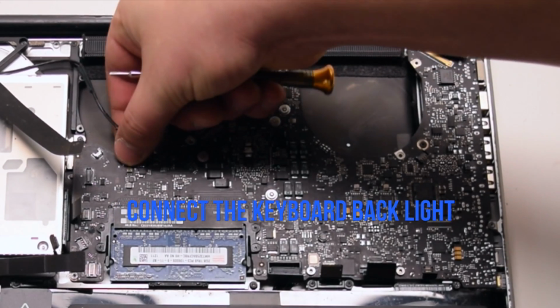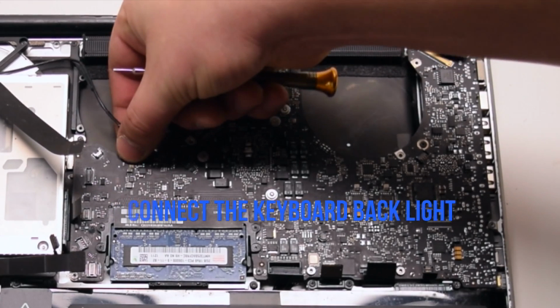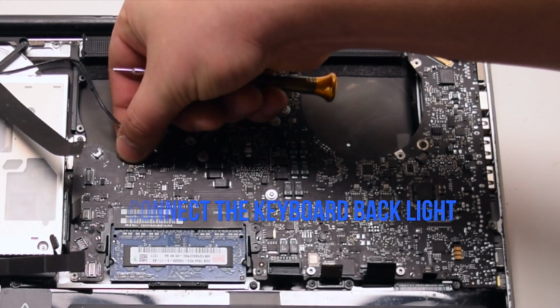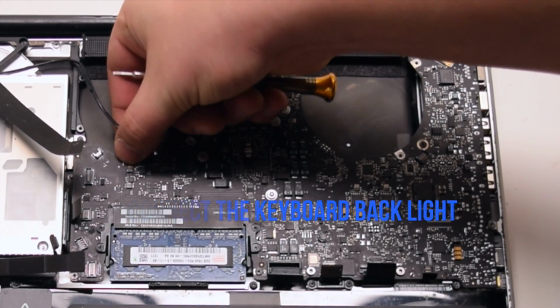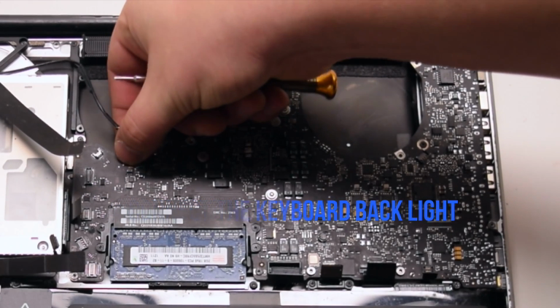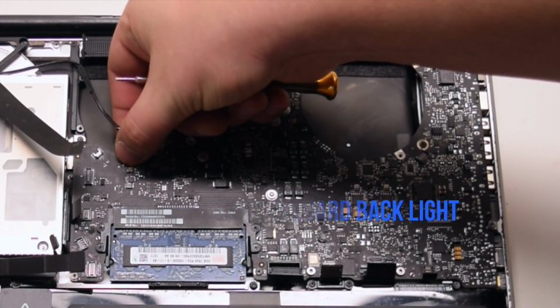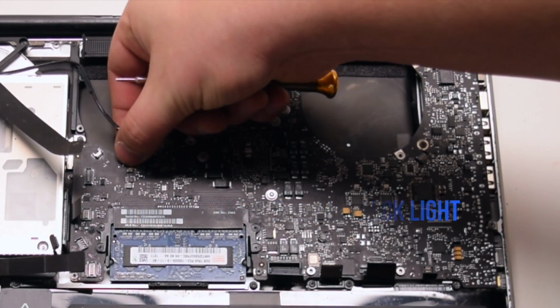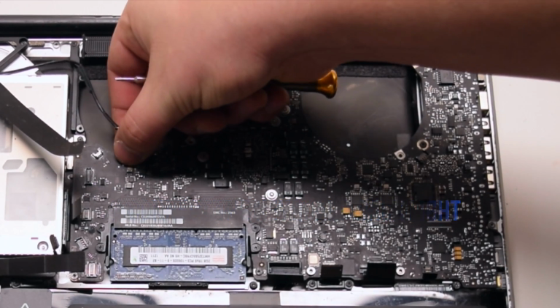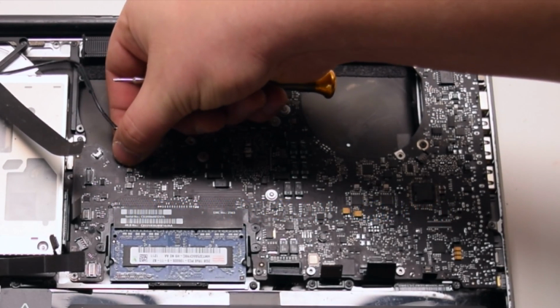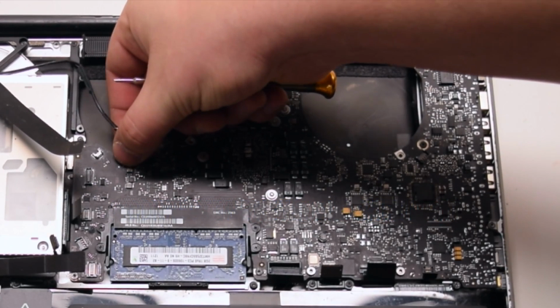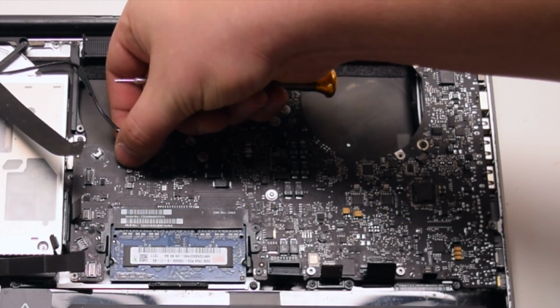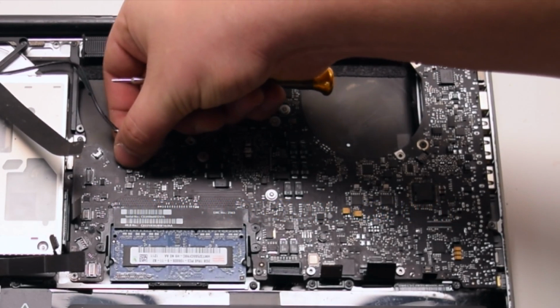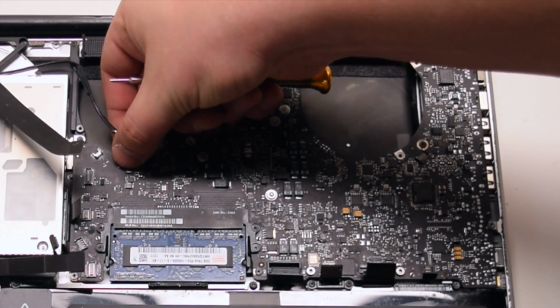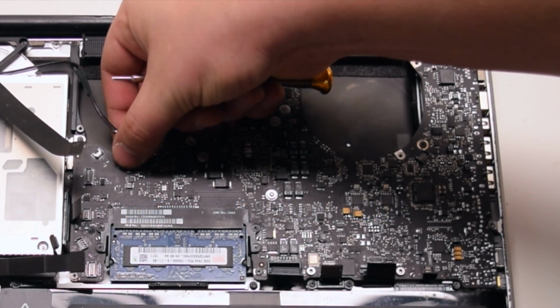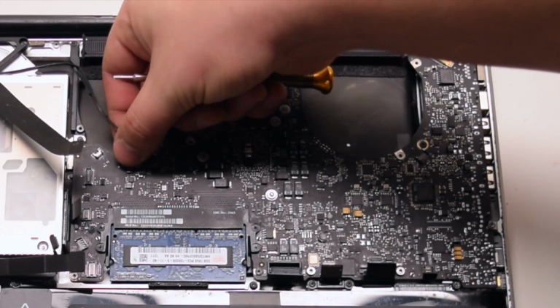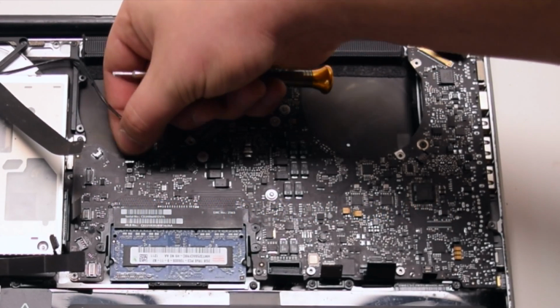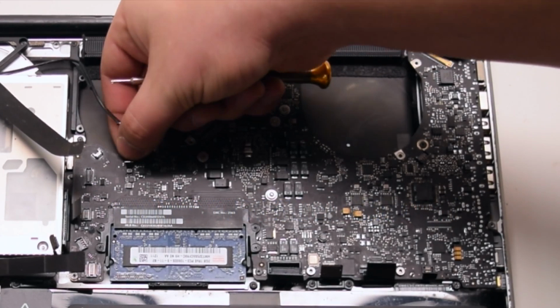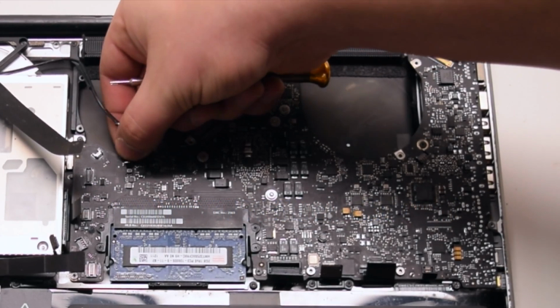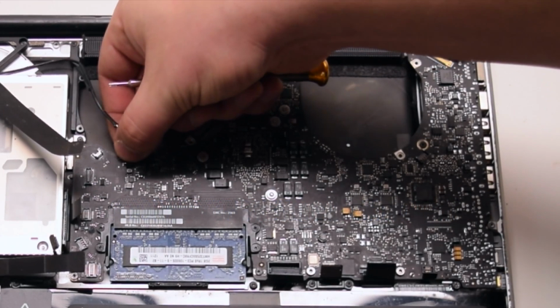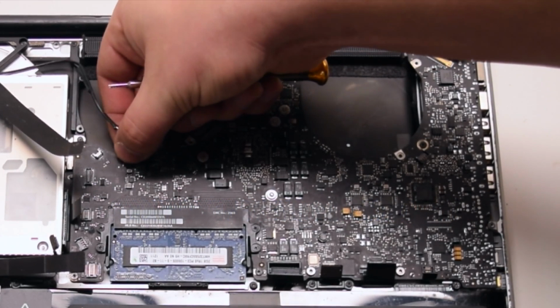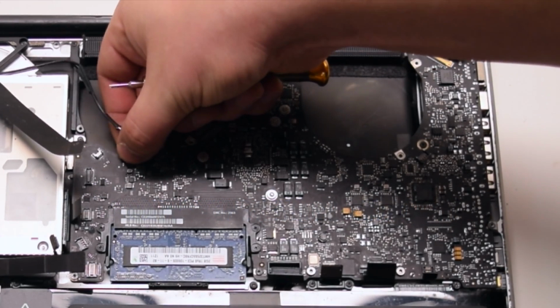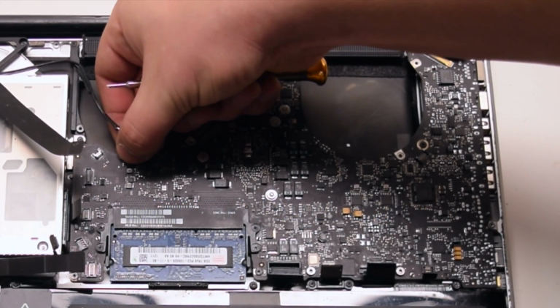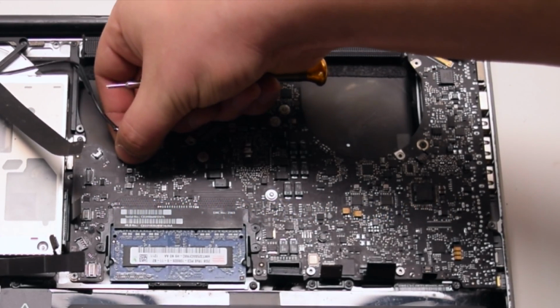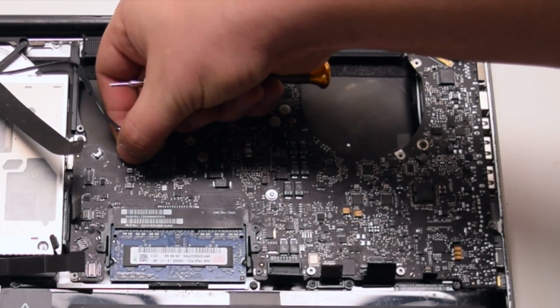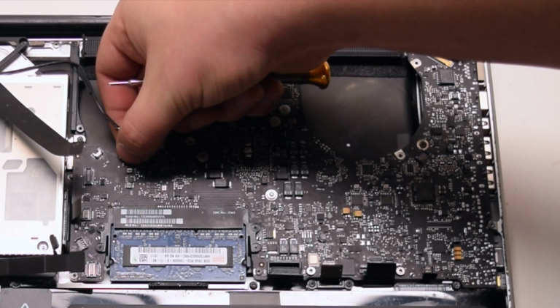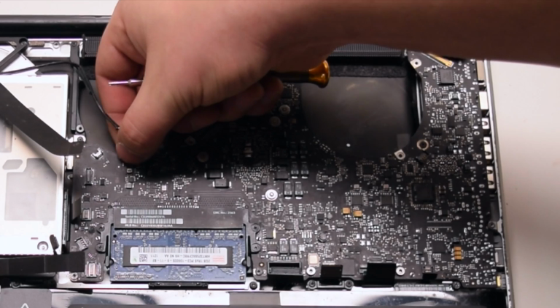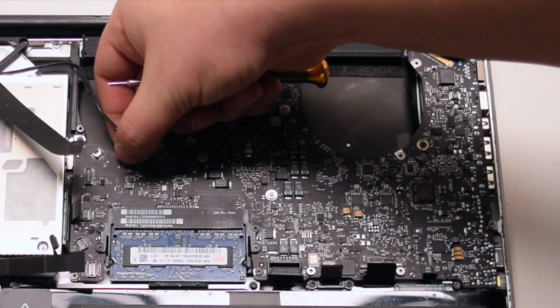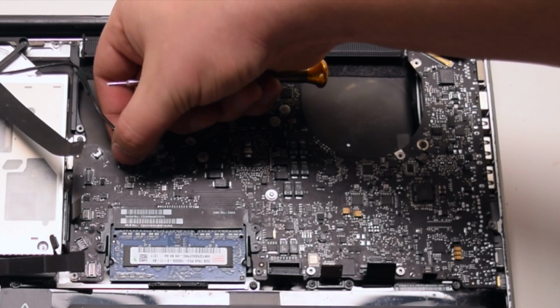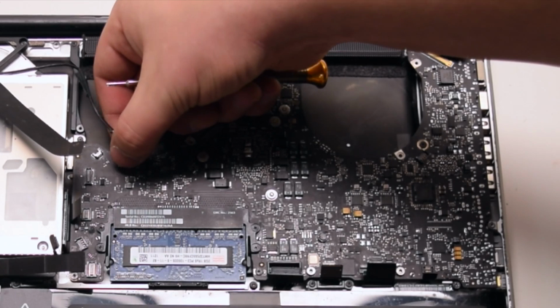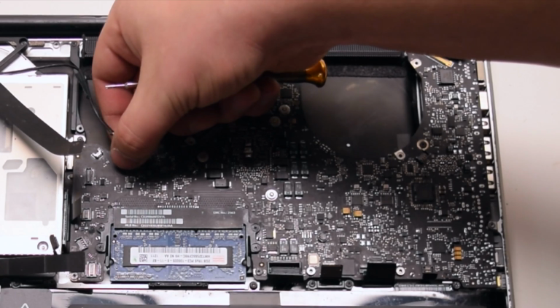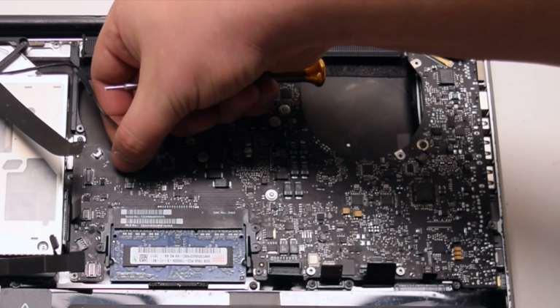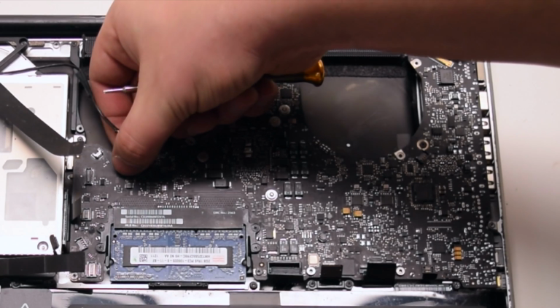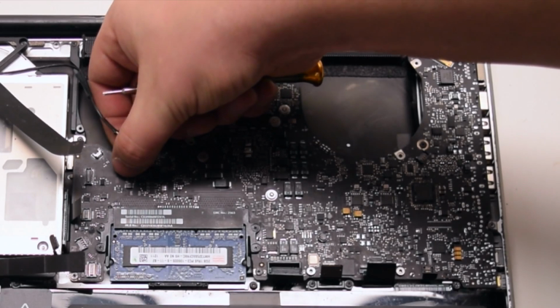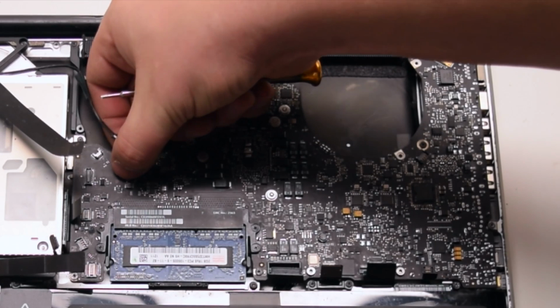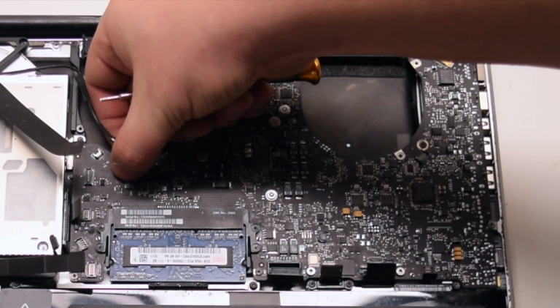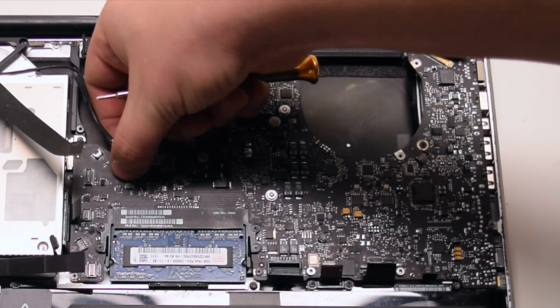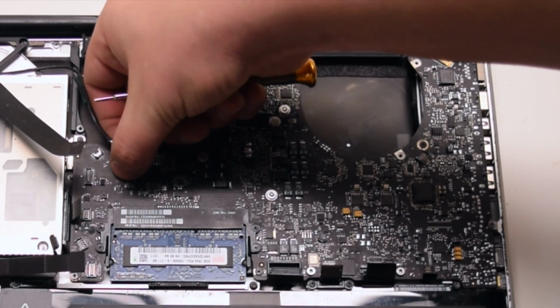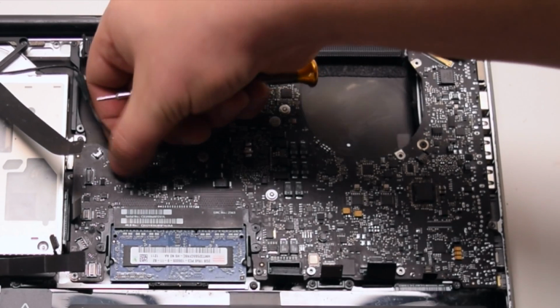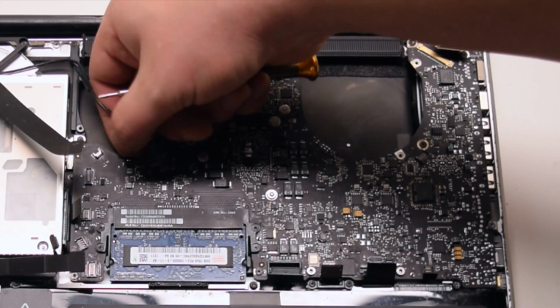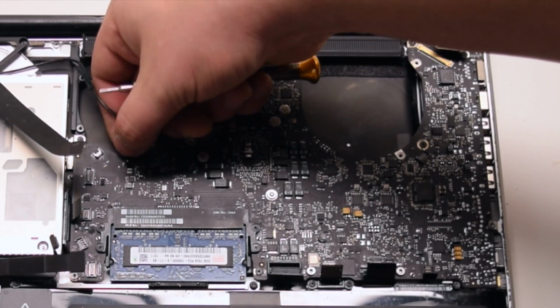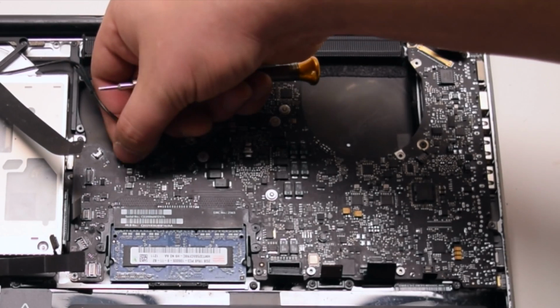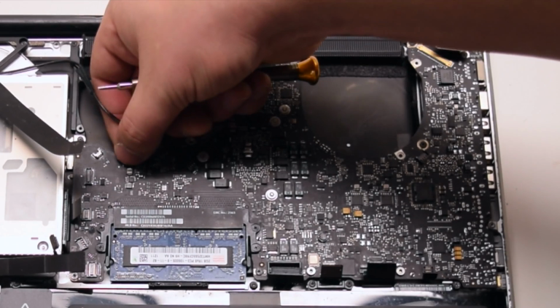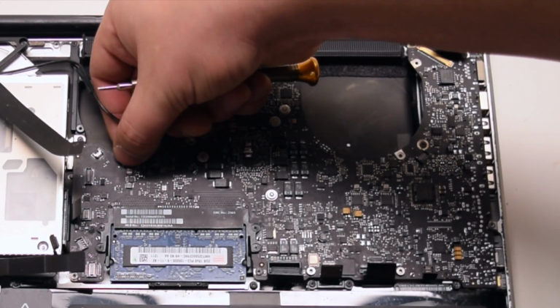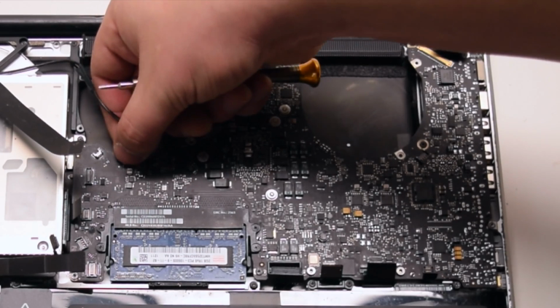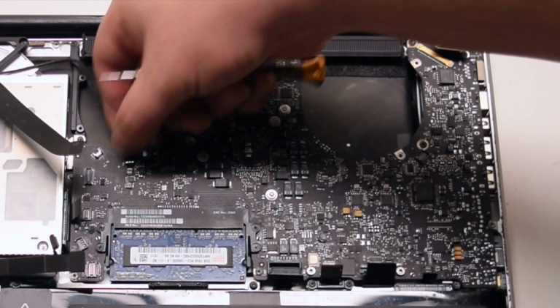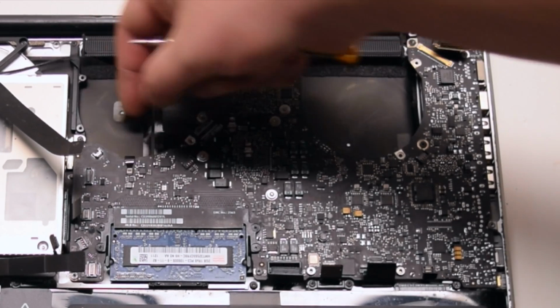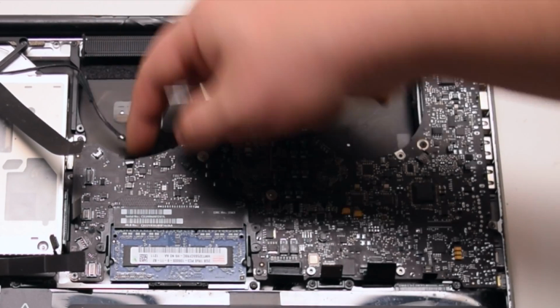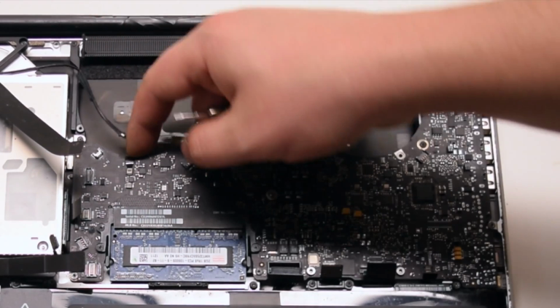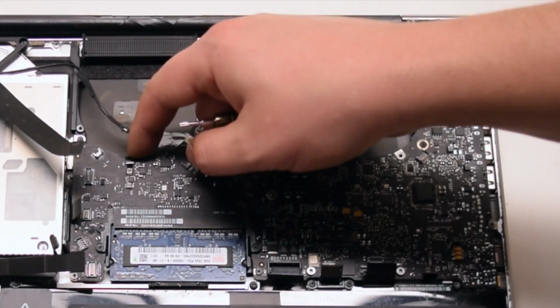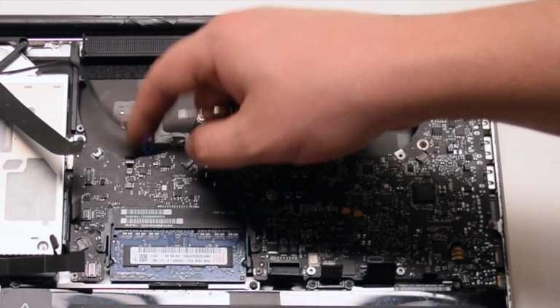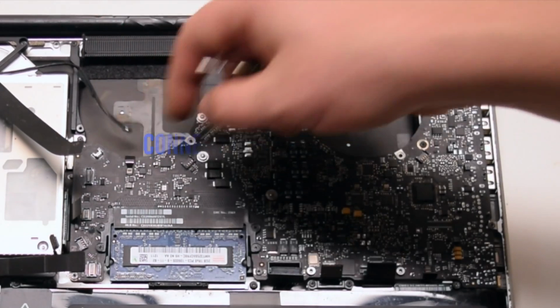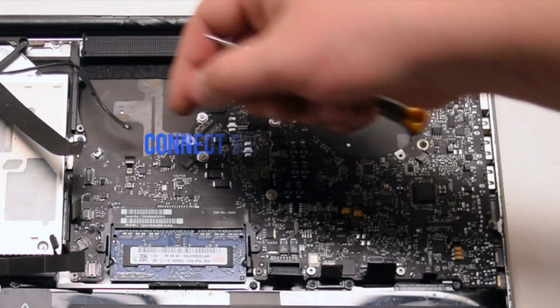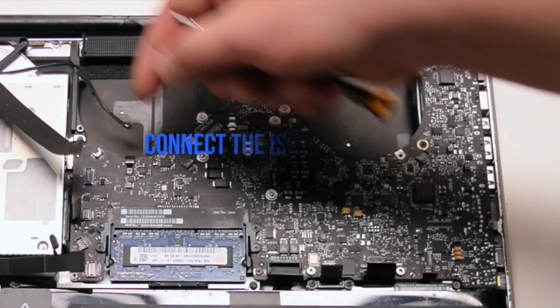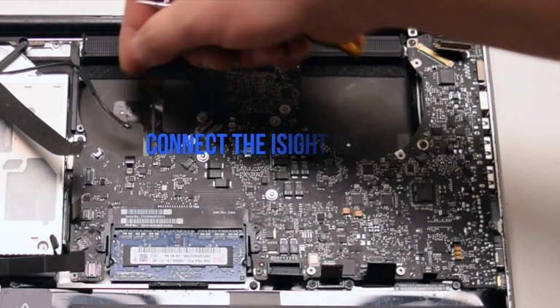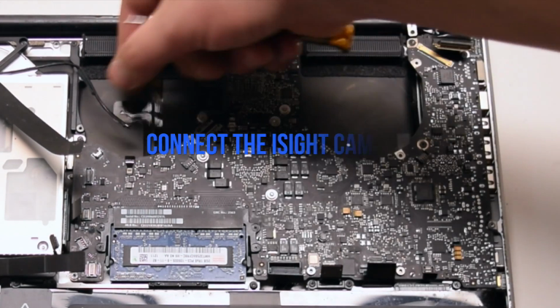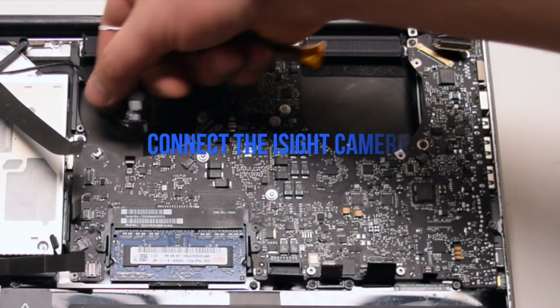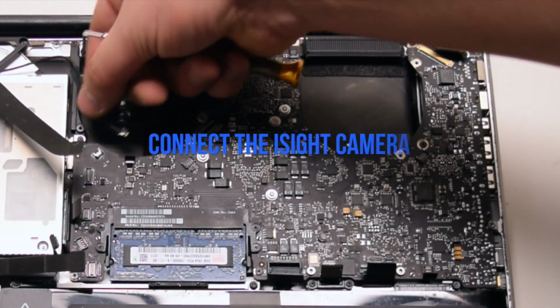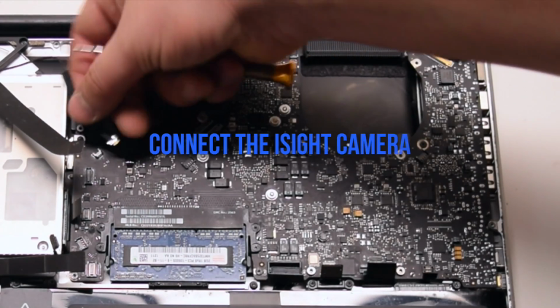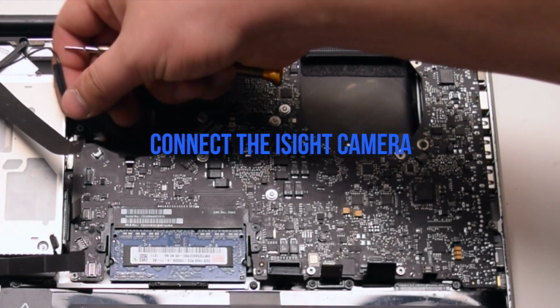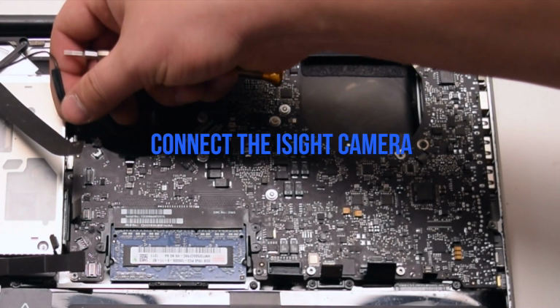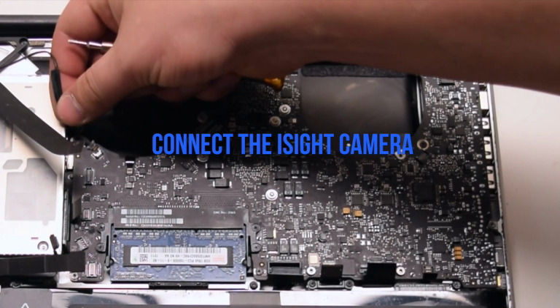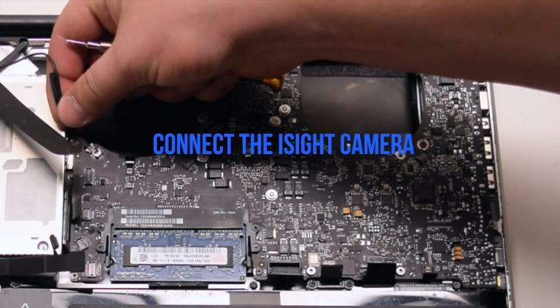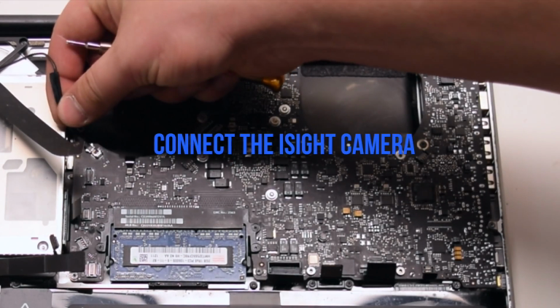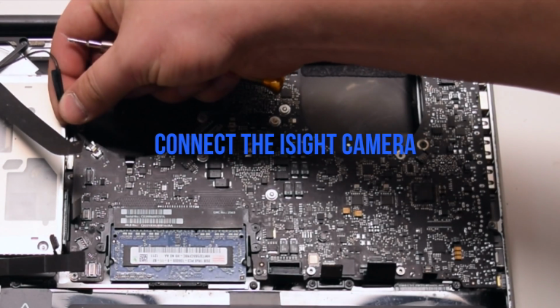Connect the keyboard backlight. Push it into its socket and then click down on the locking lever.